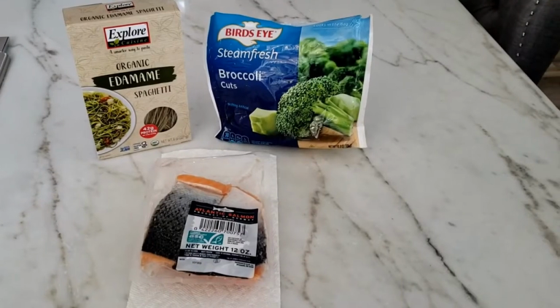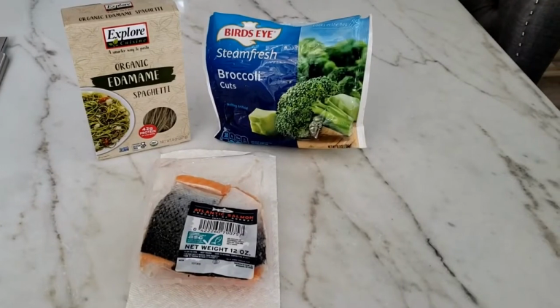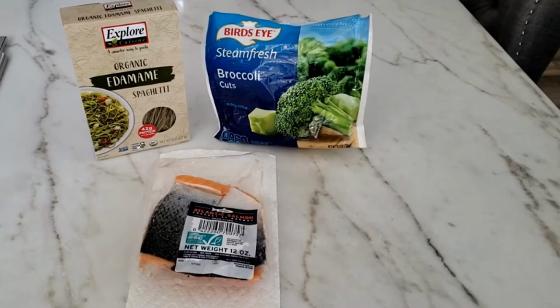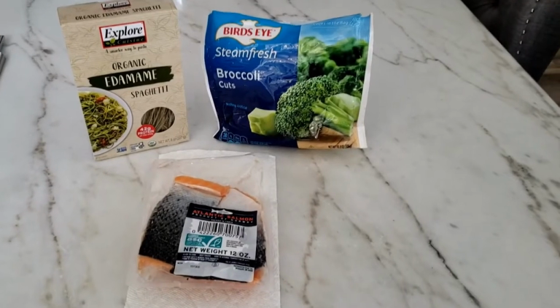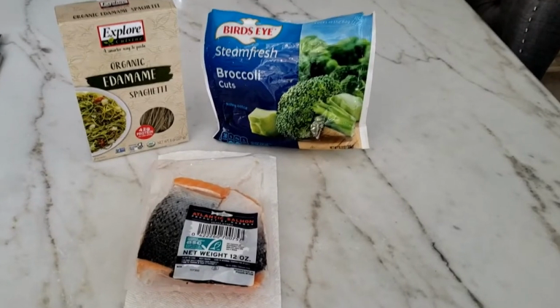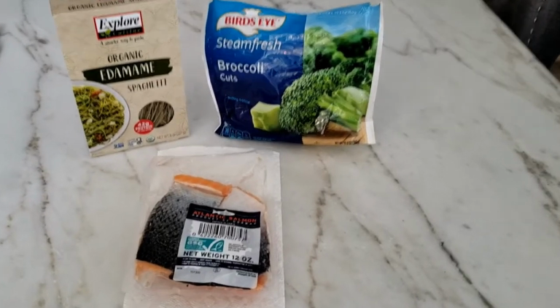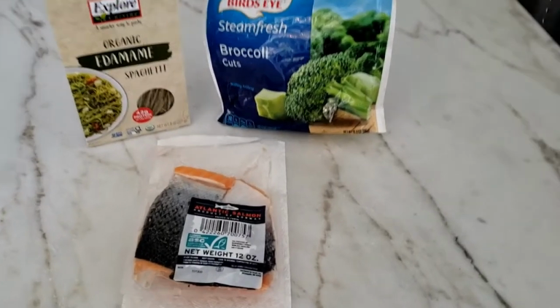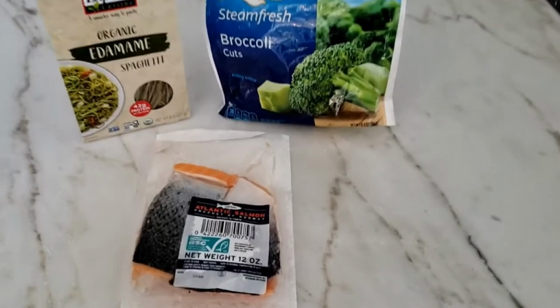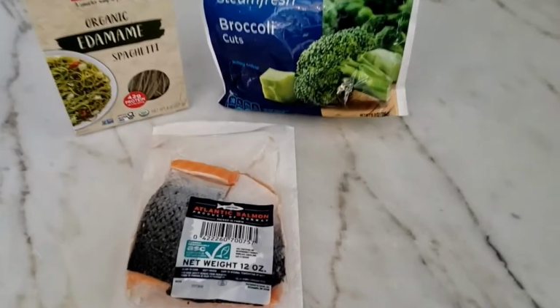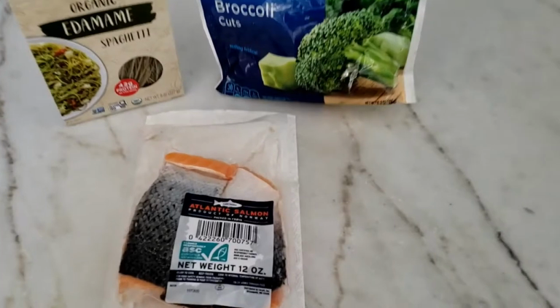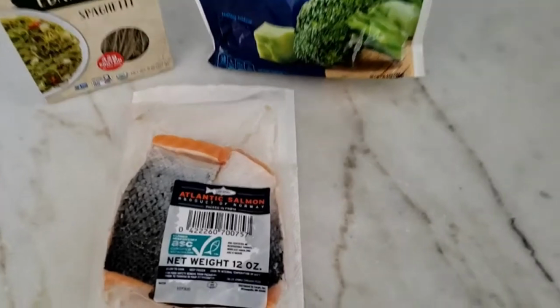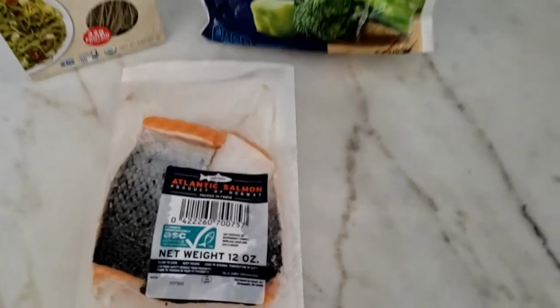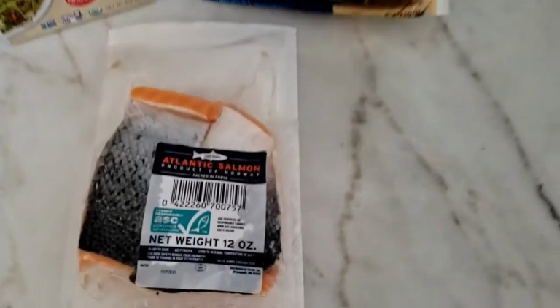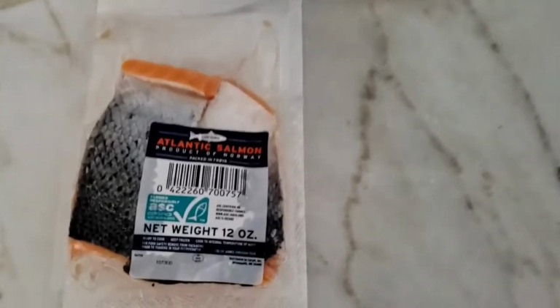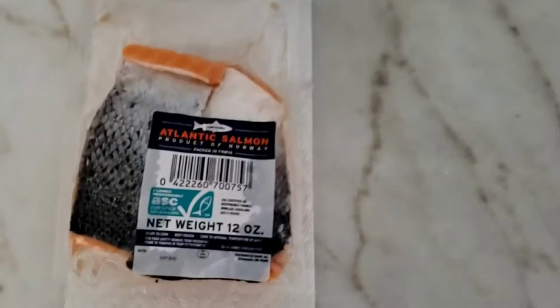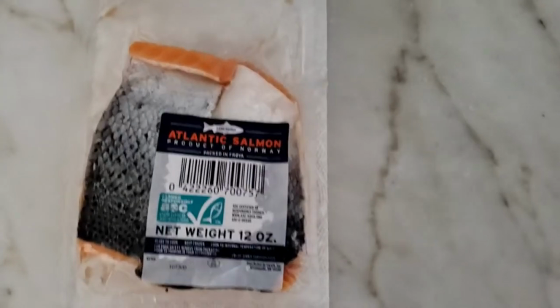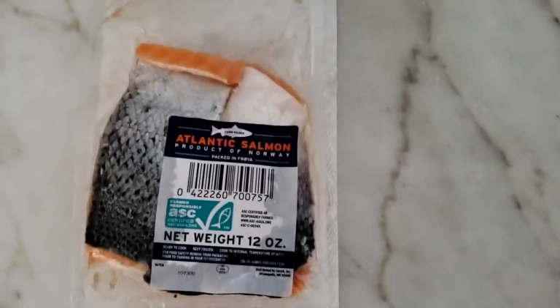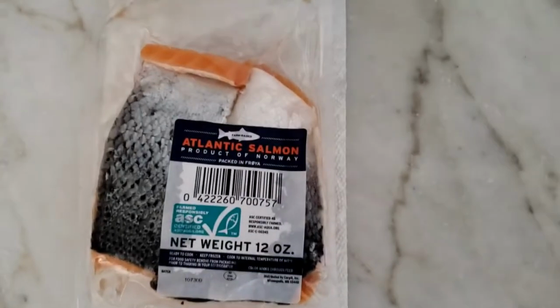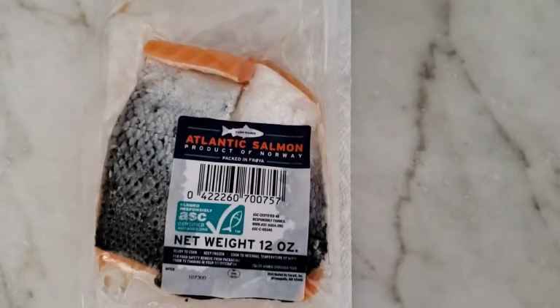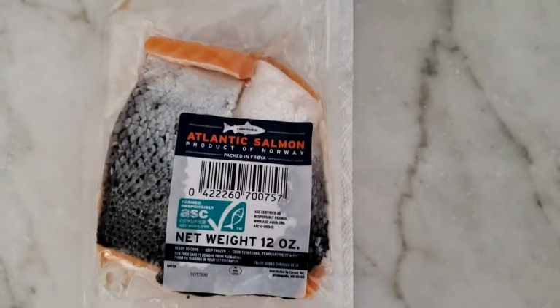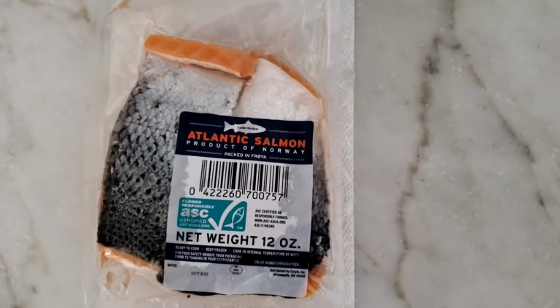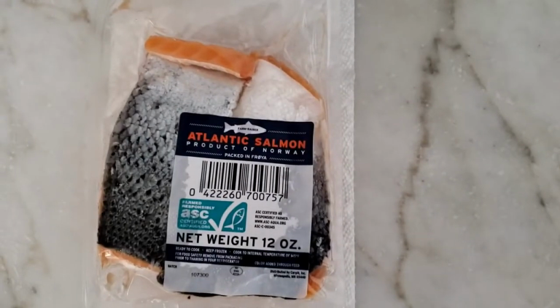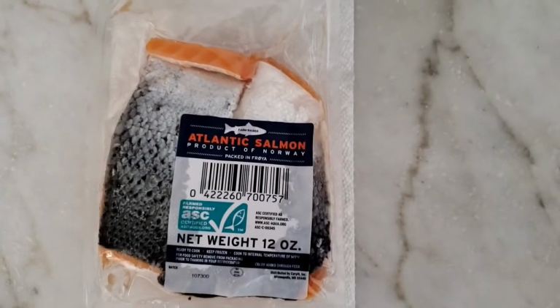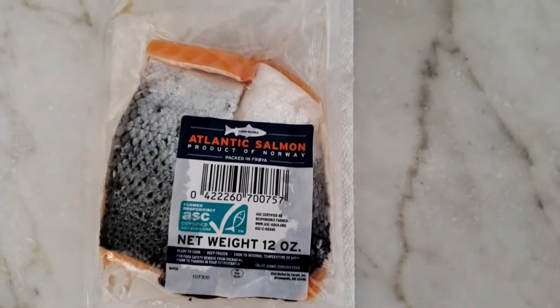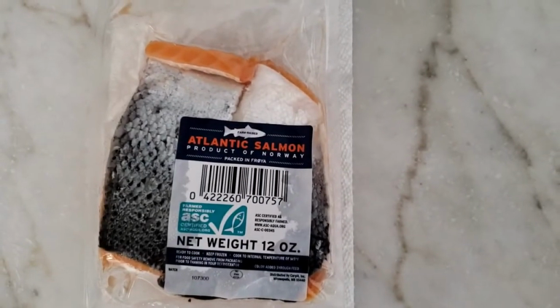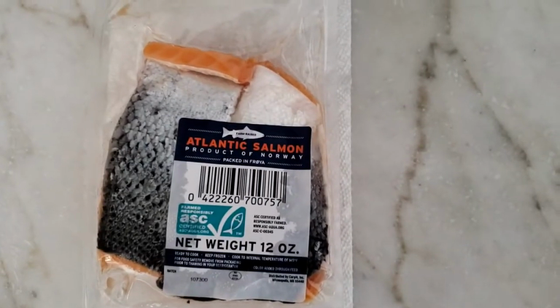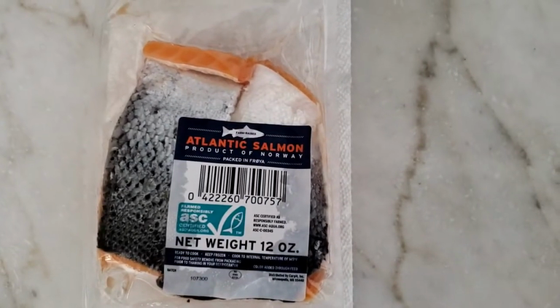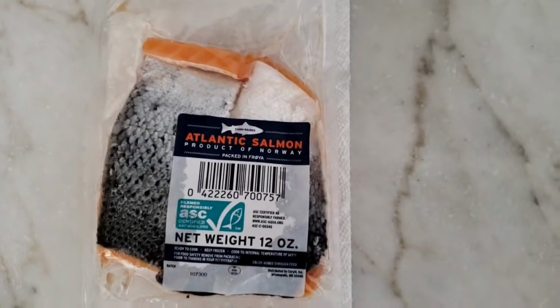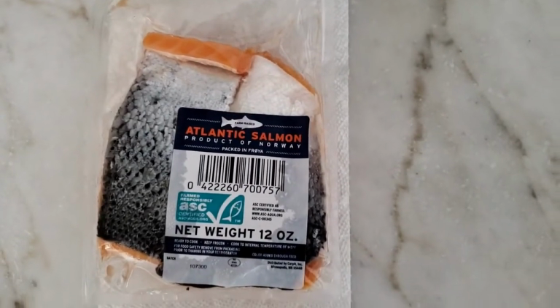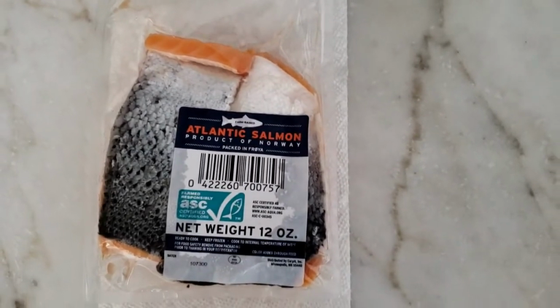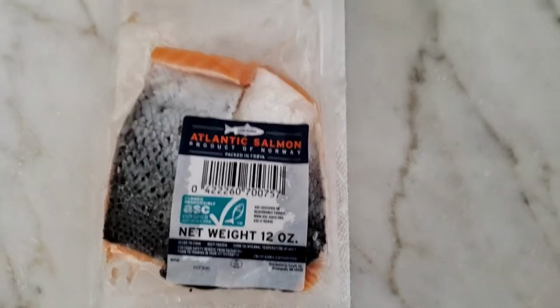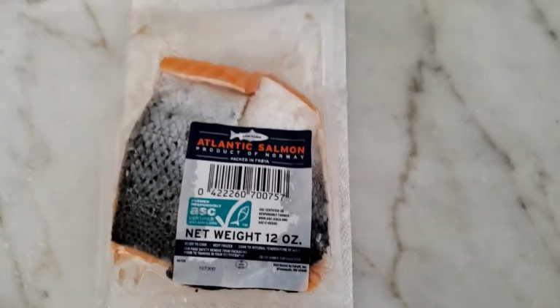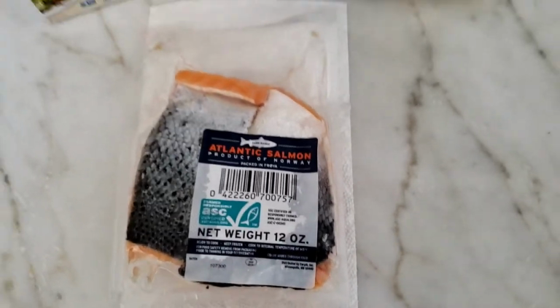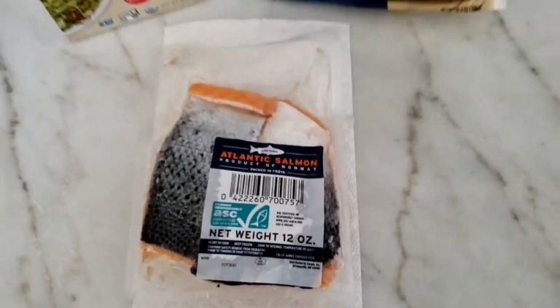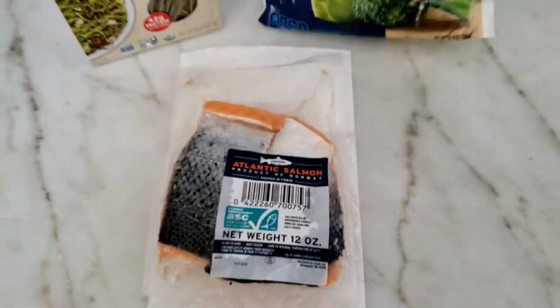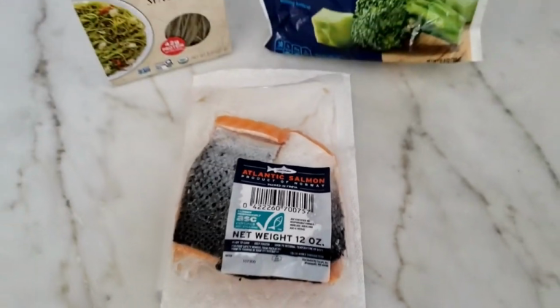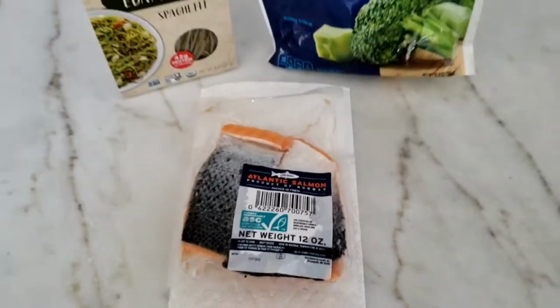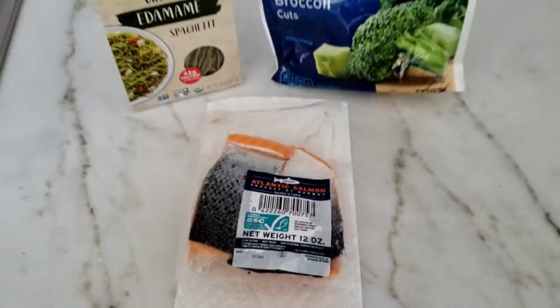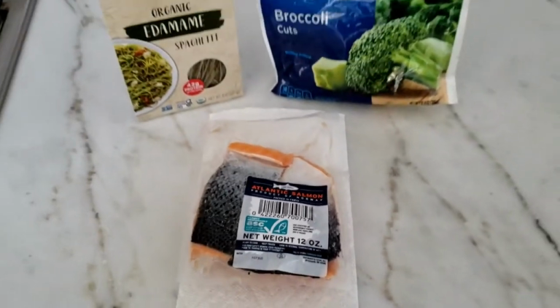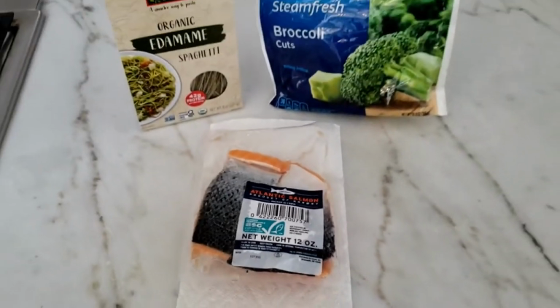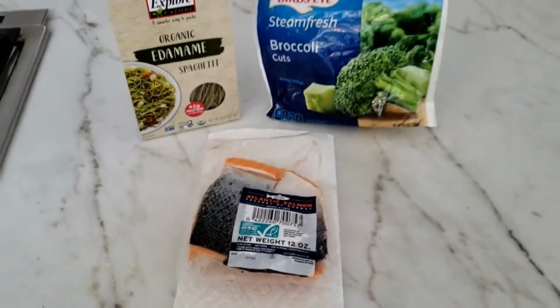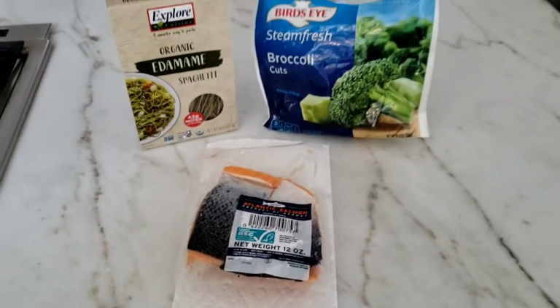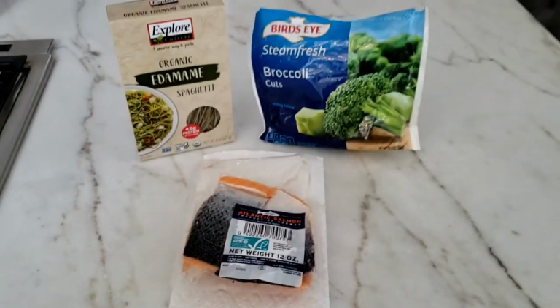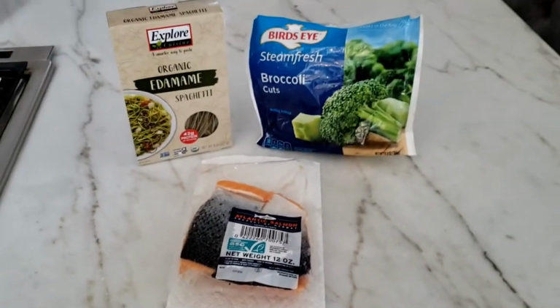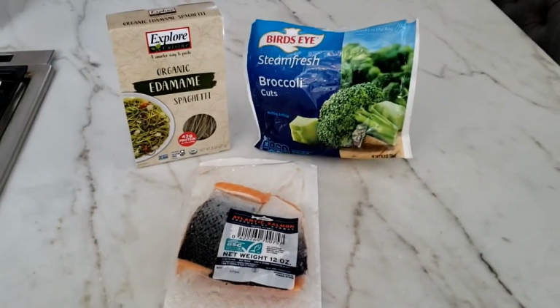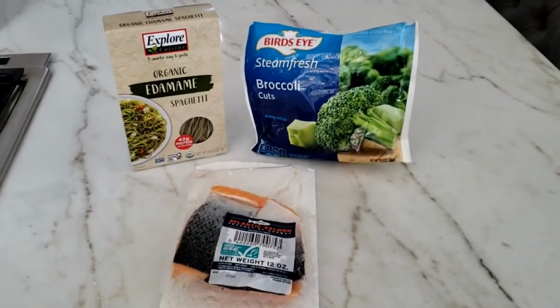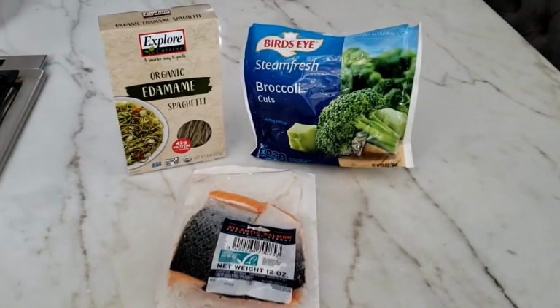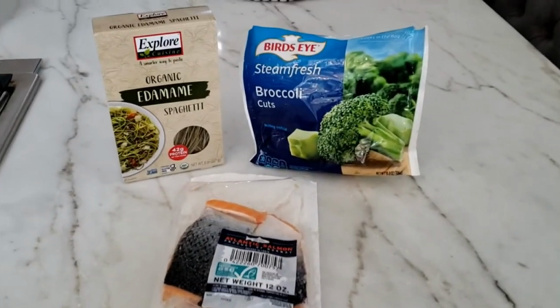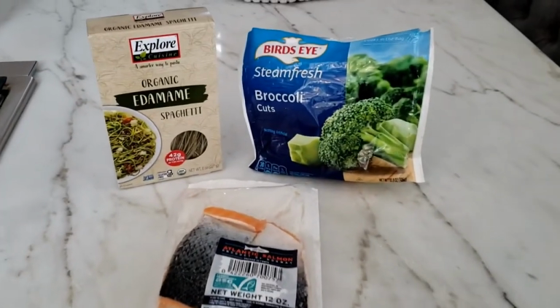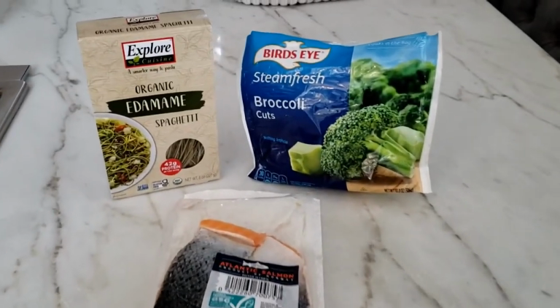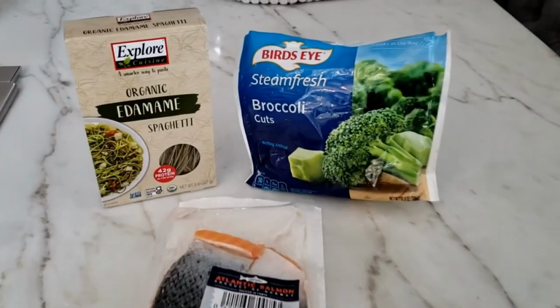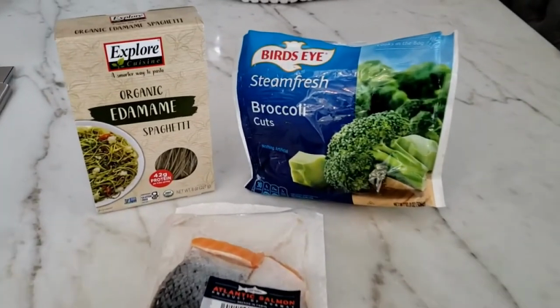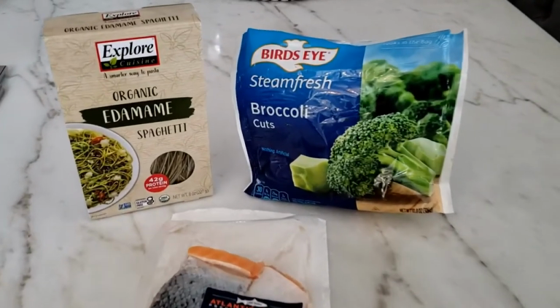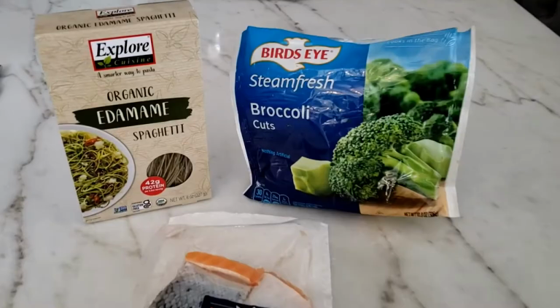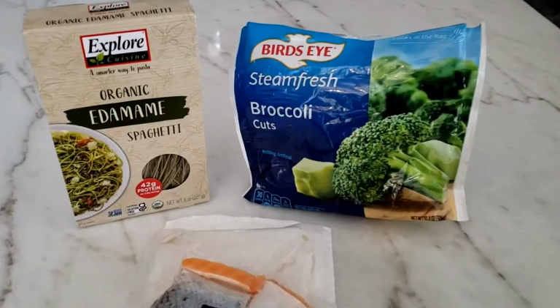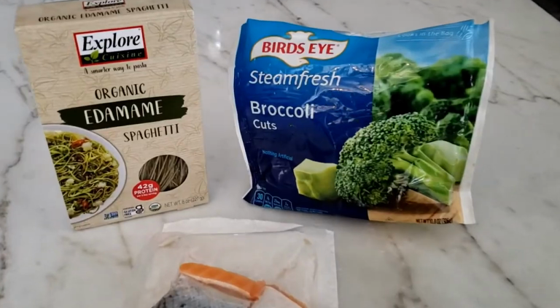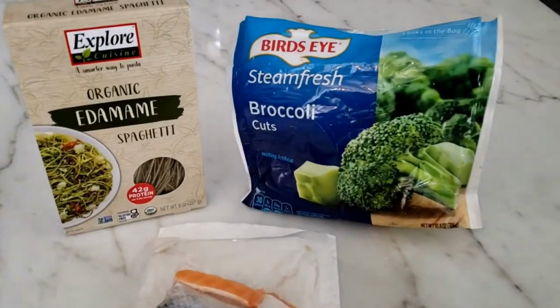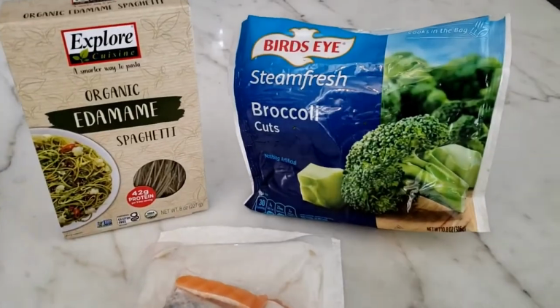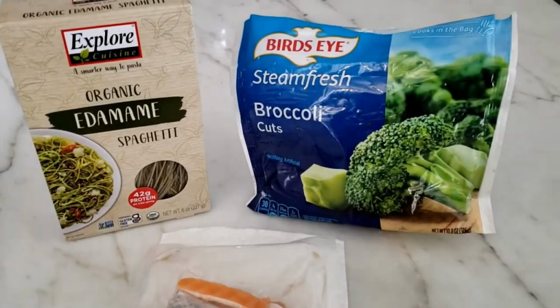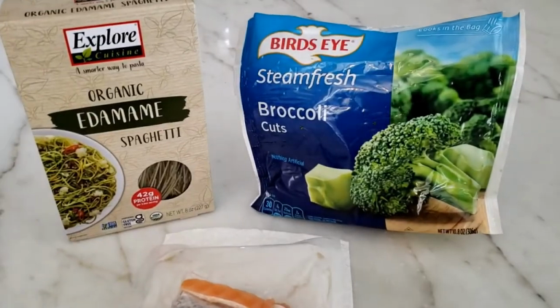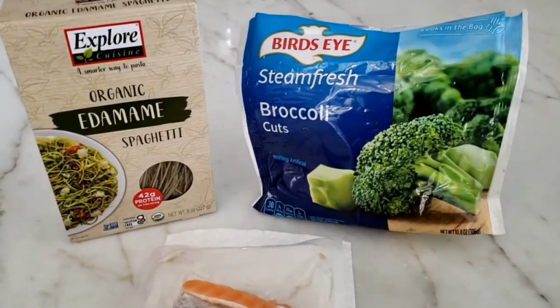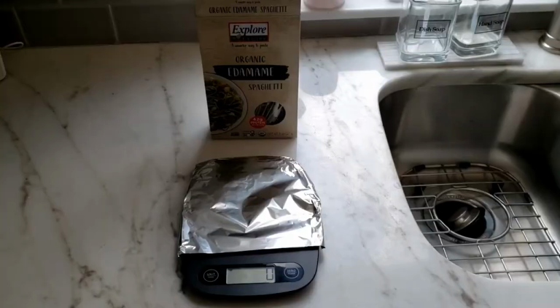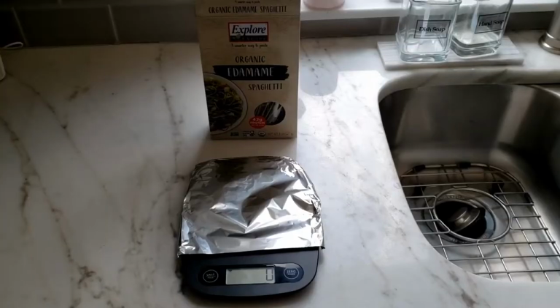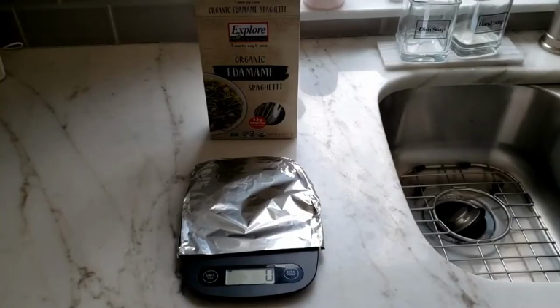There are the three ingredients: the Crowd Cow Atlantic Salmon, 12 ounces defrosted, organic edamame spaghetti, and some broccoli.